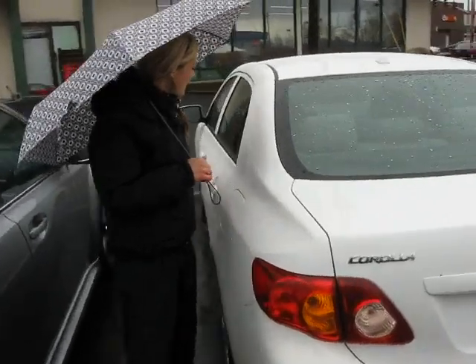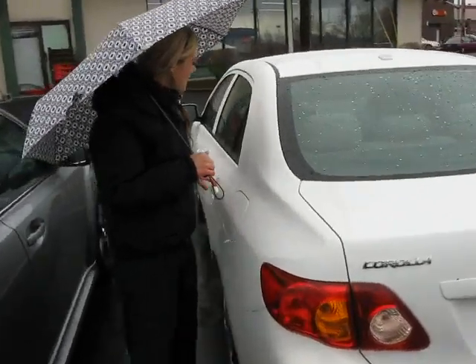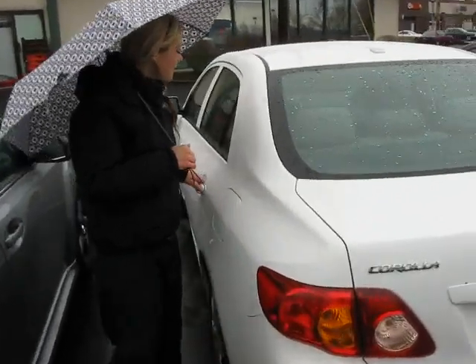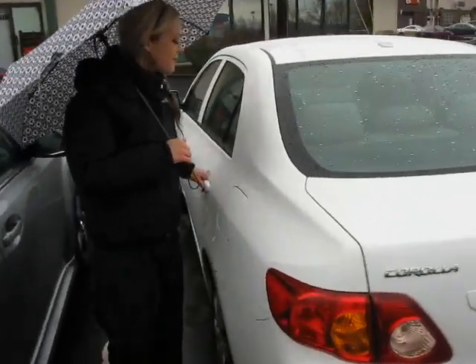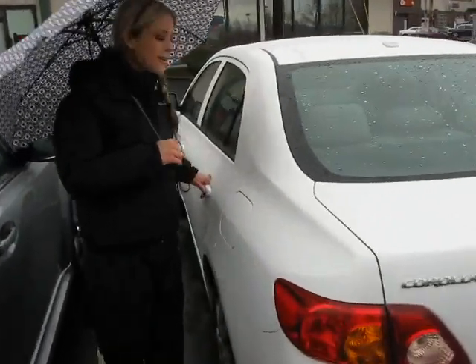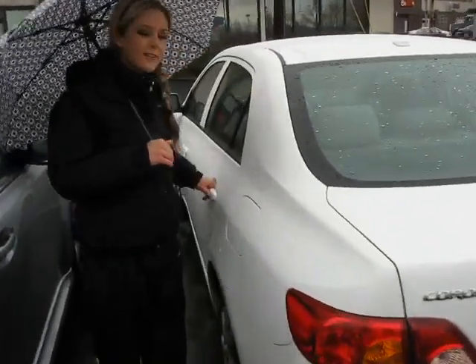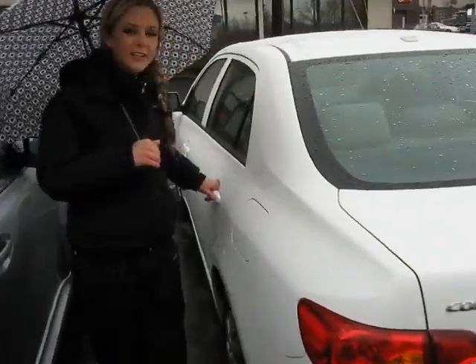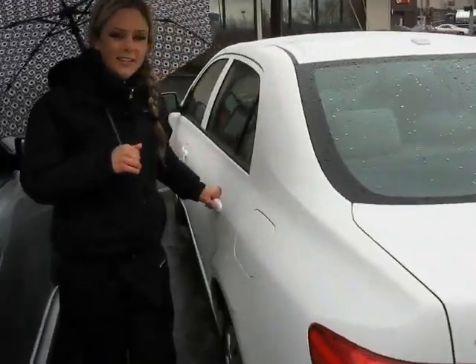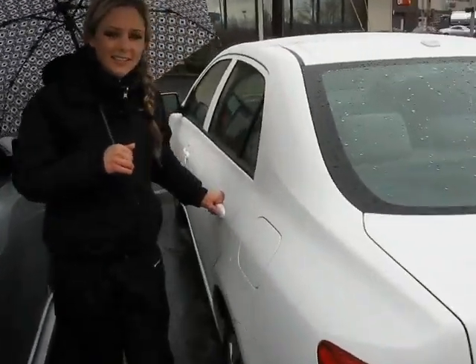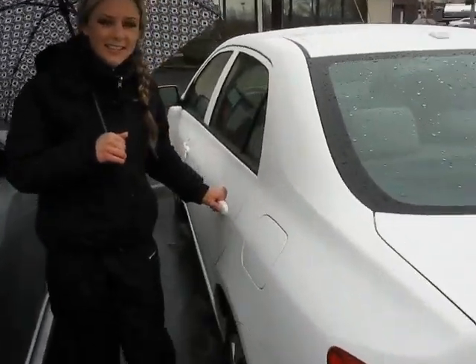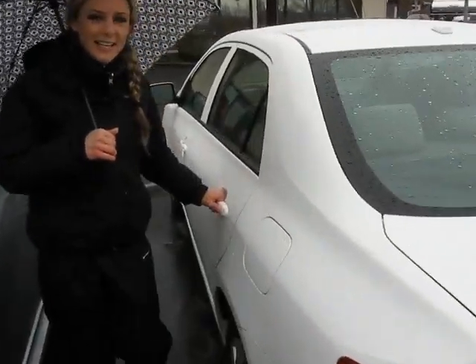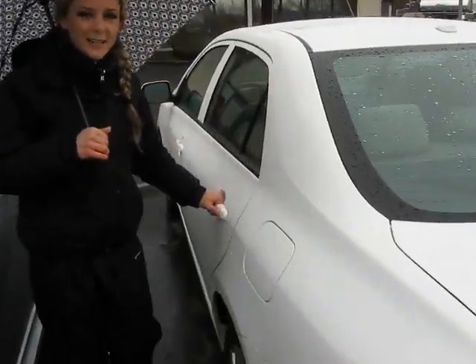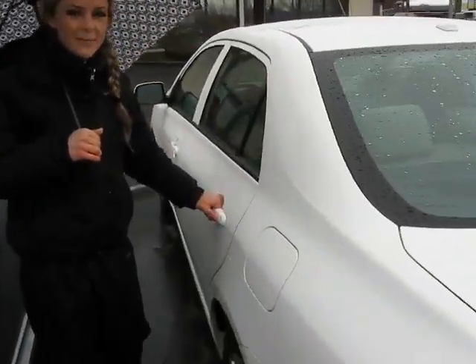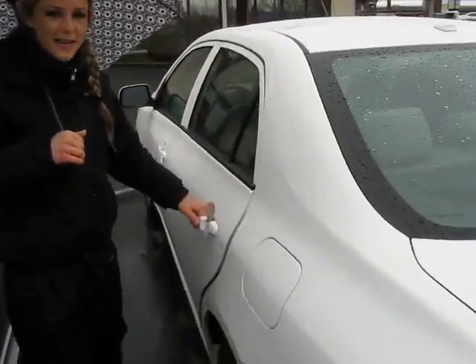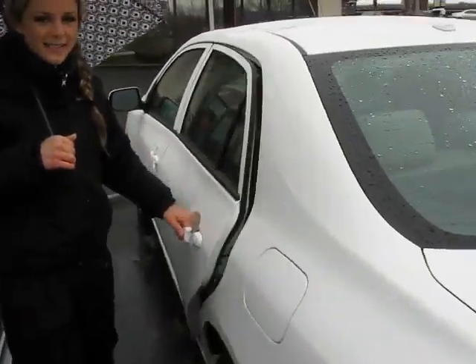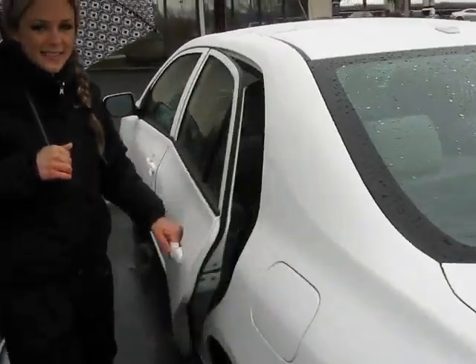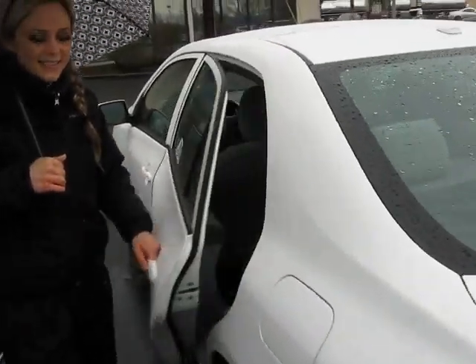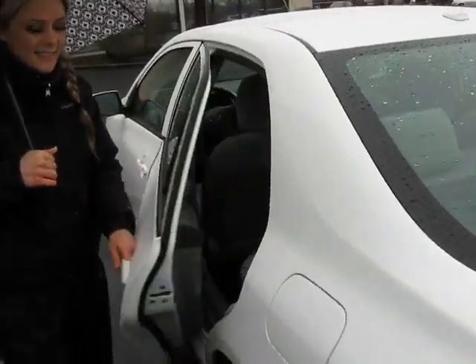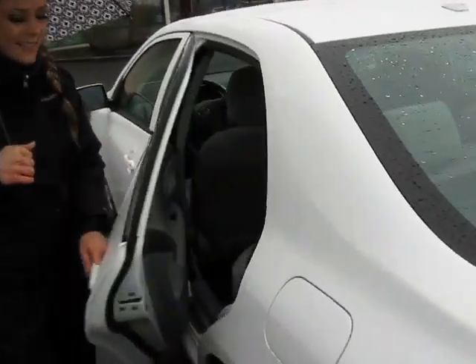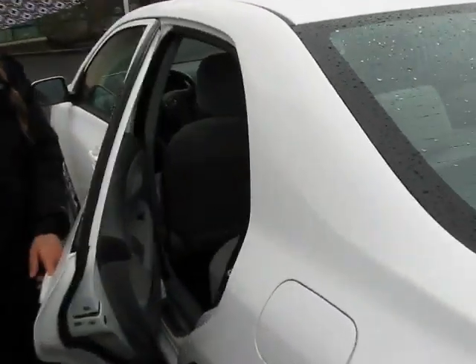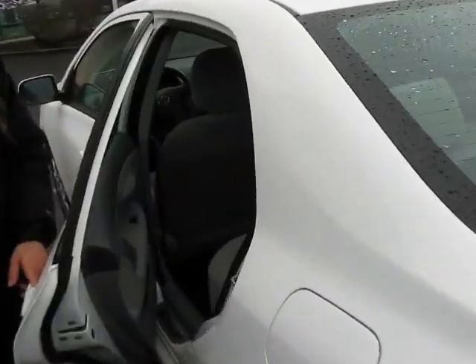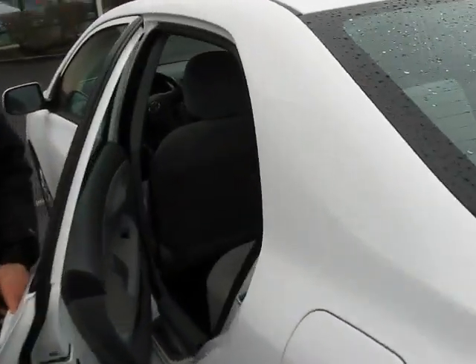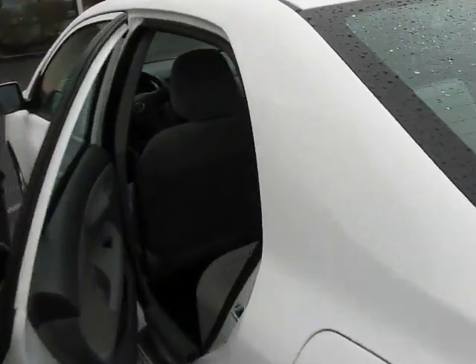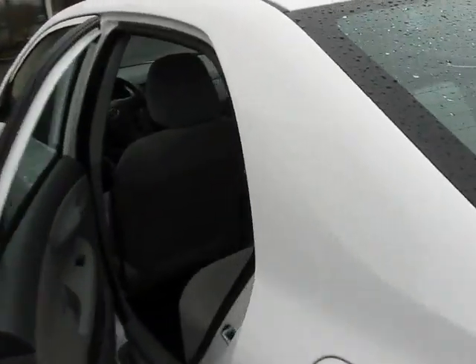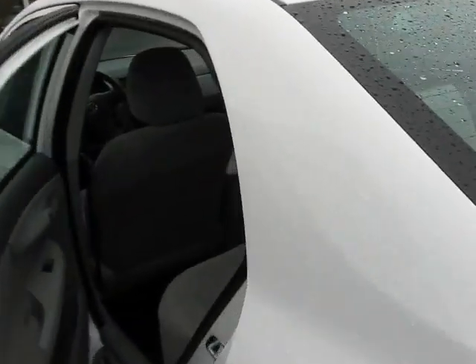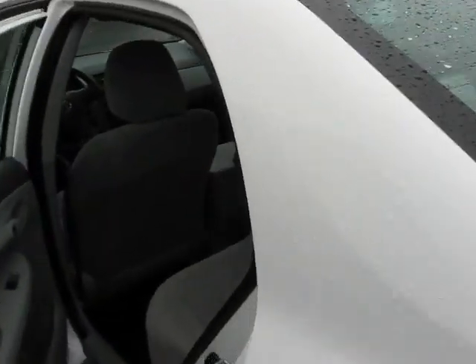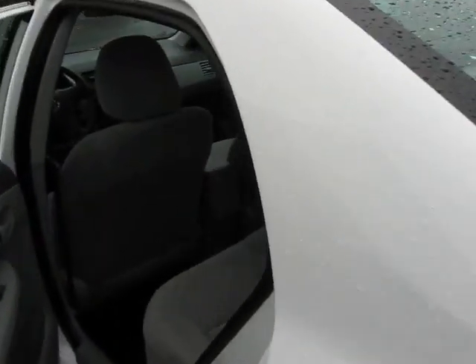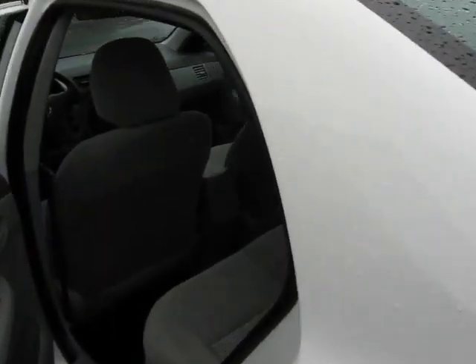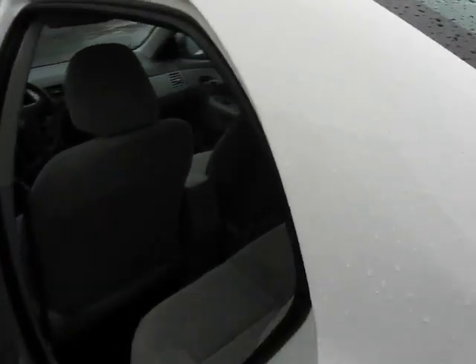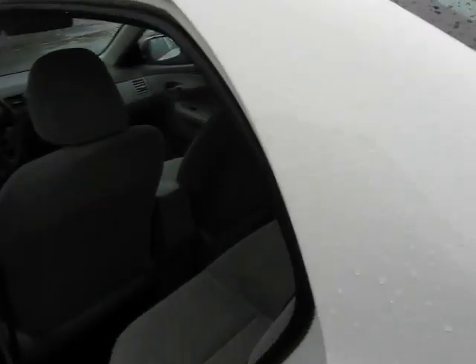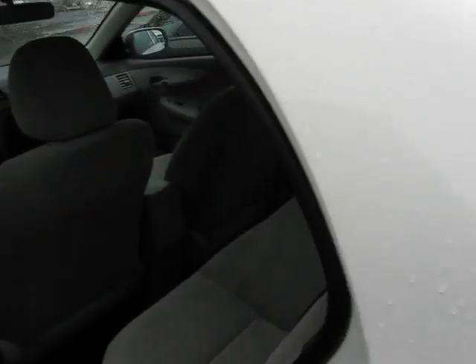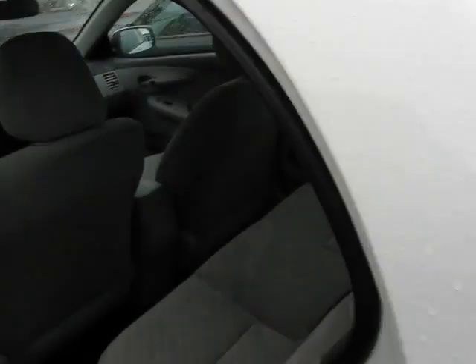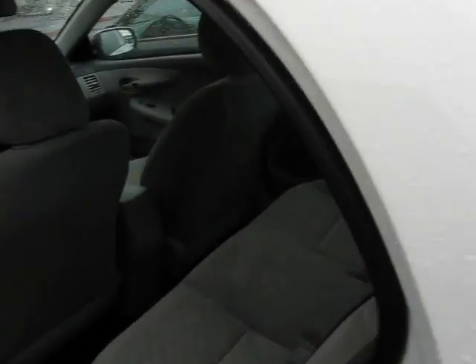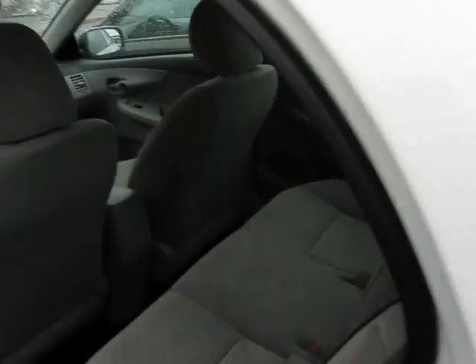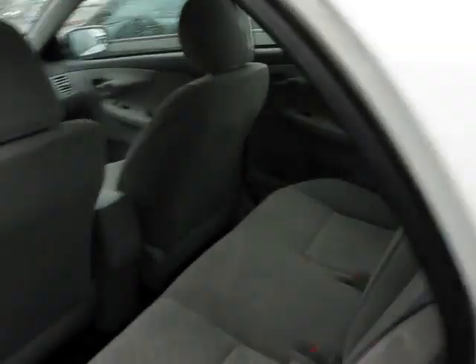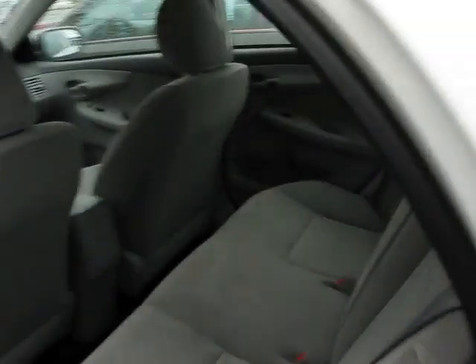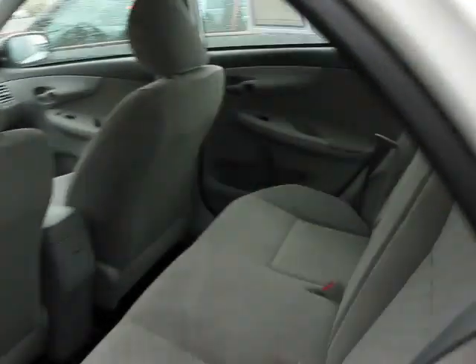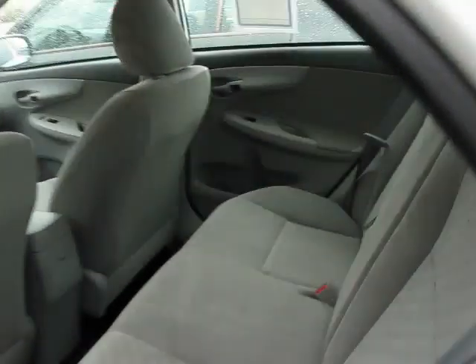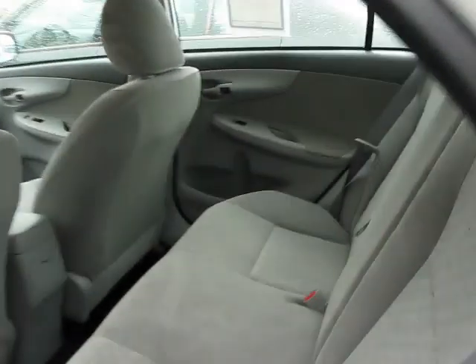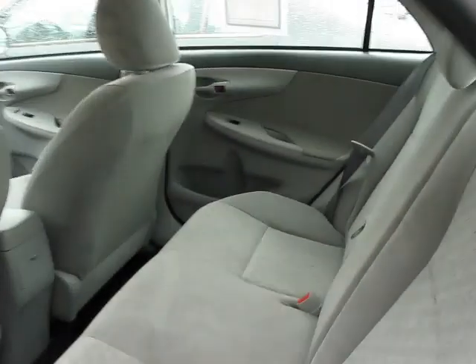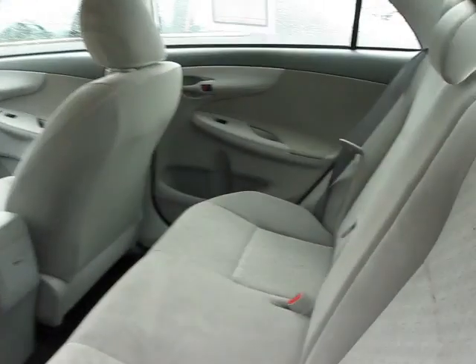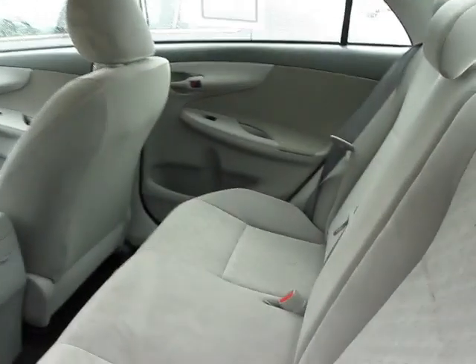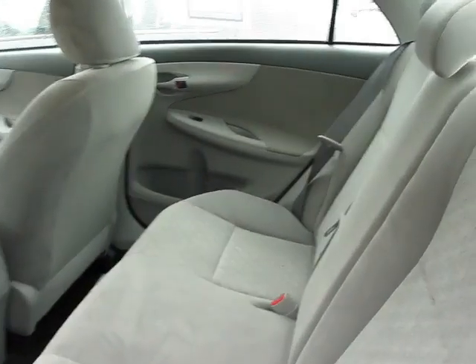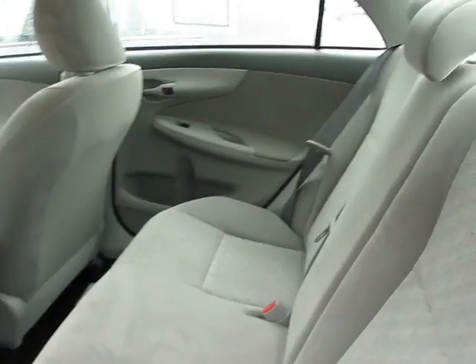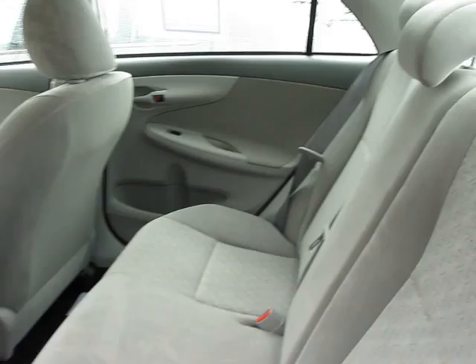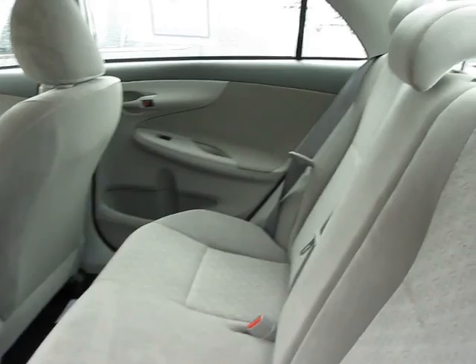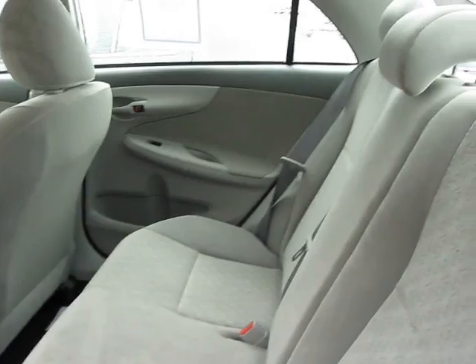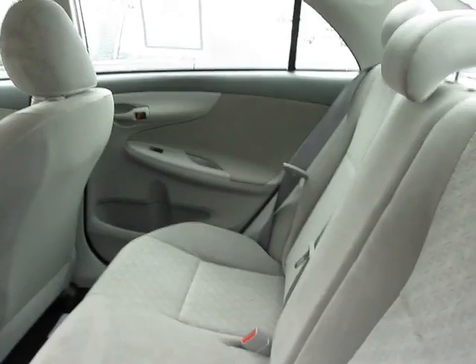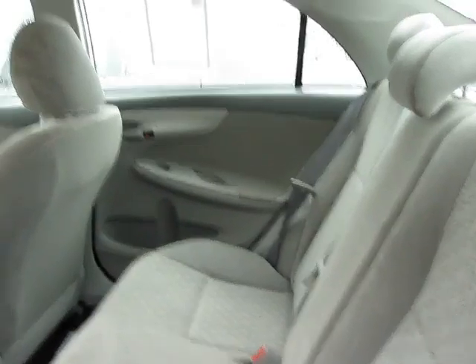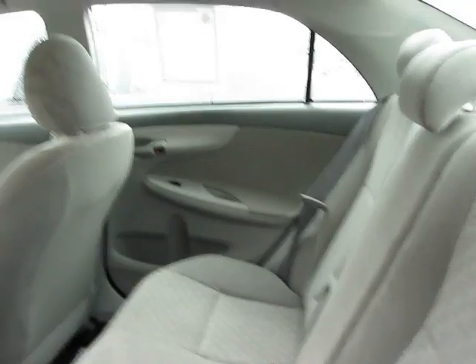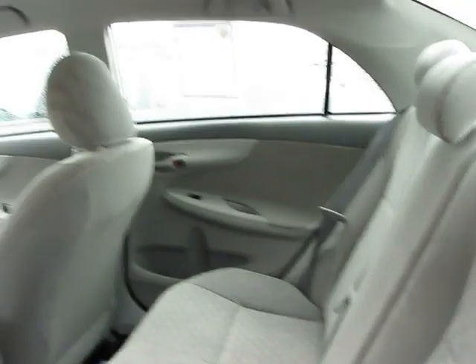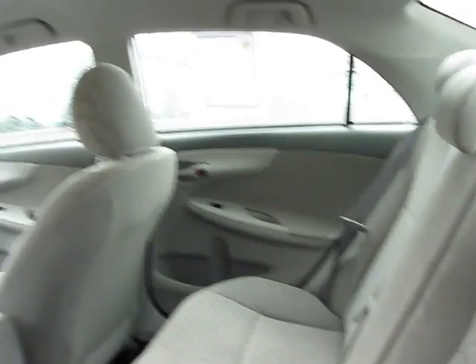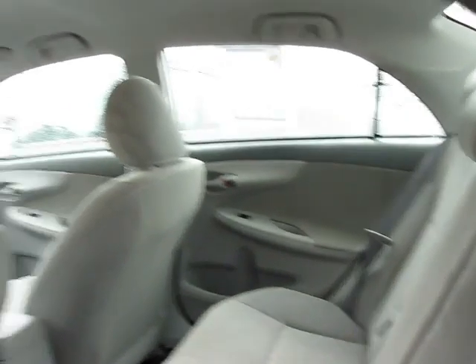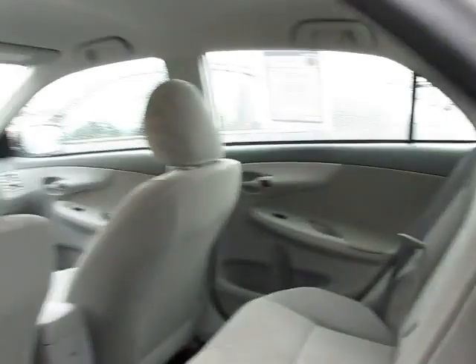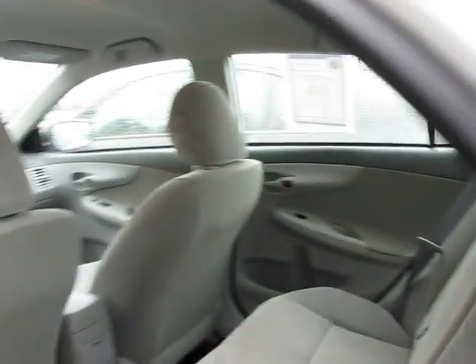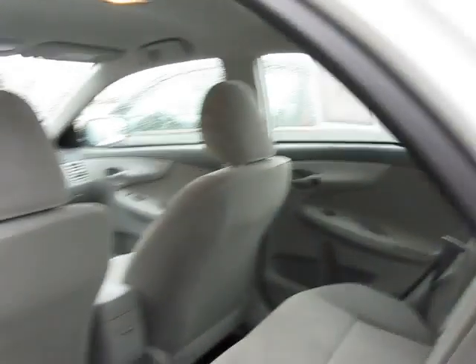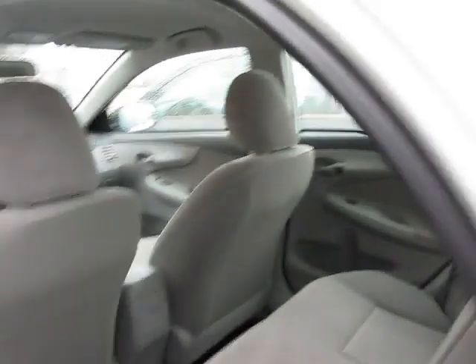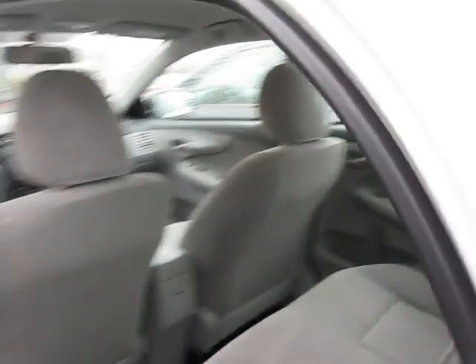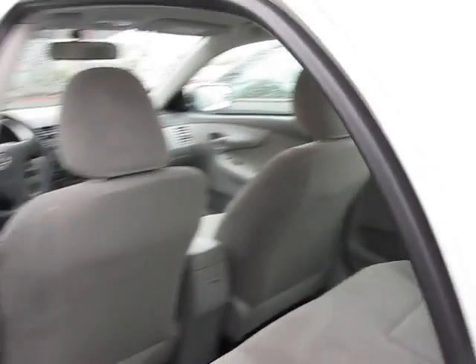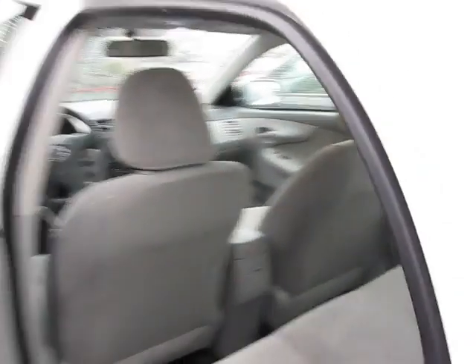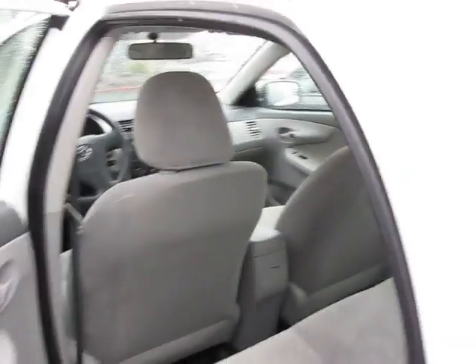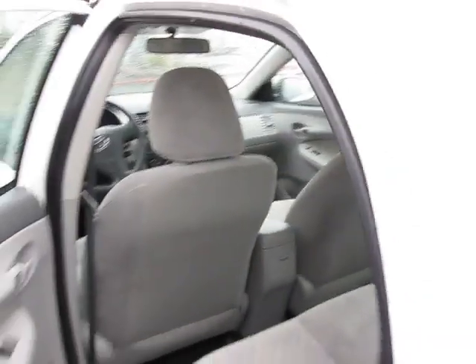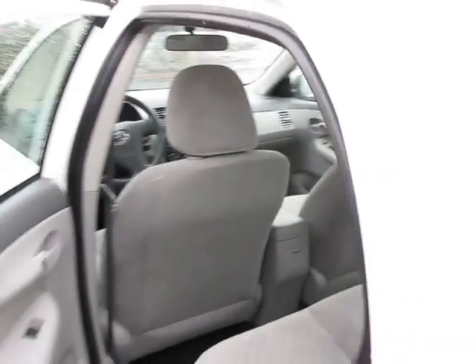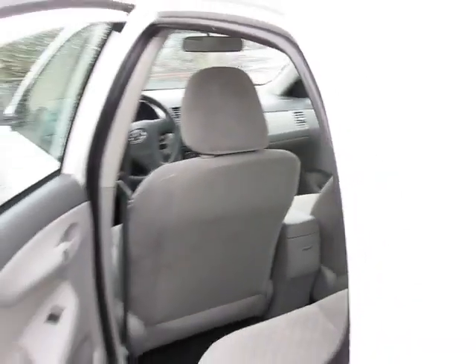Let's give you a look inside the back seat here. Light gray fabric — it's very clean.